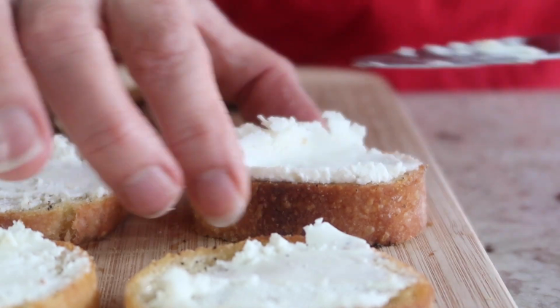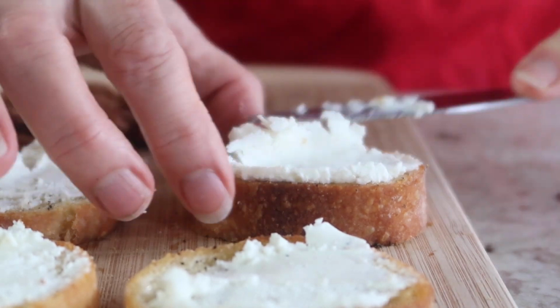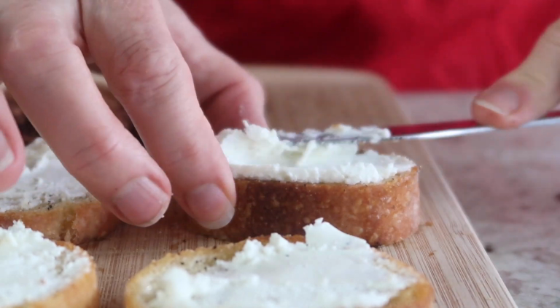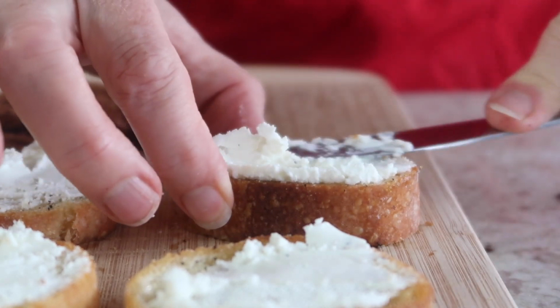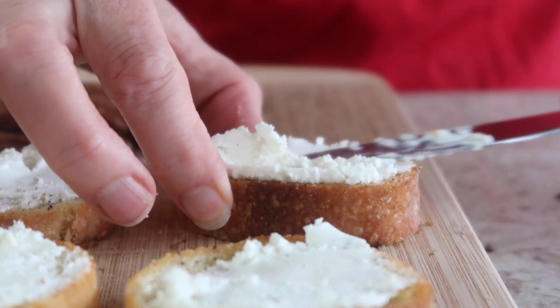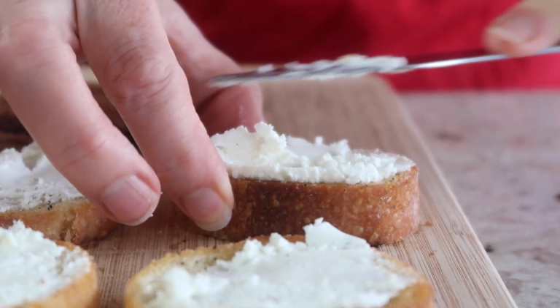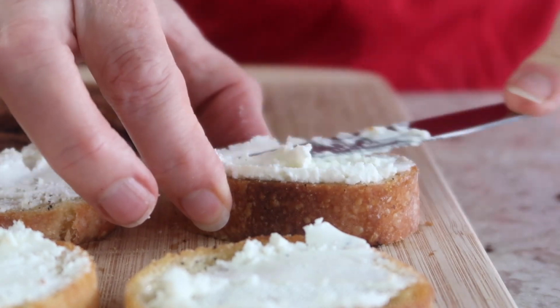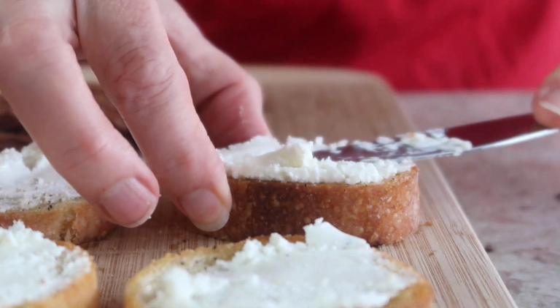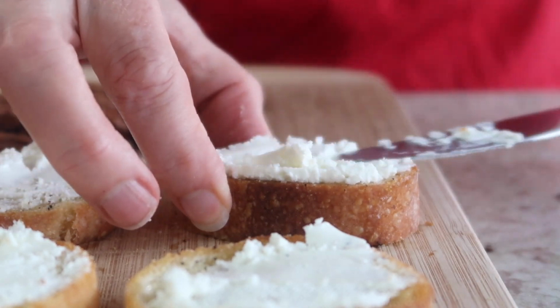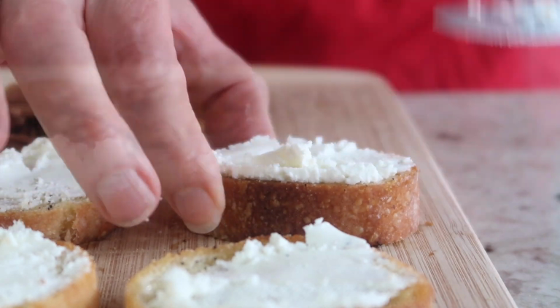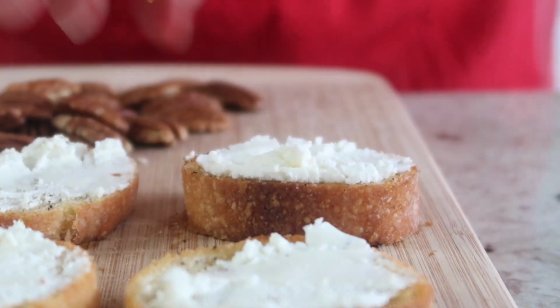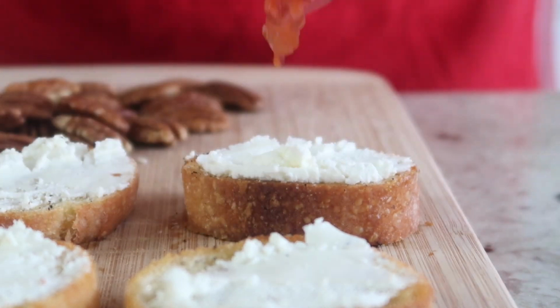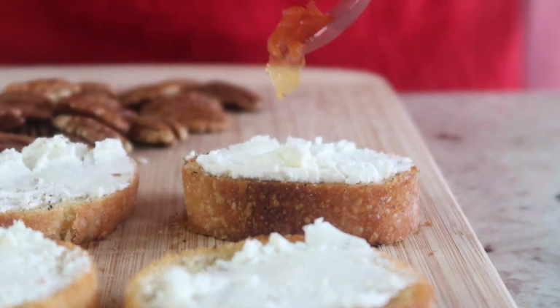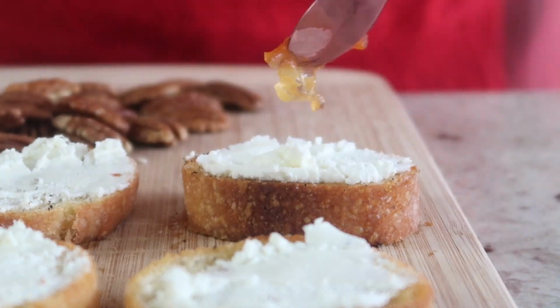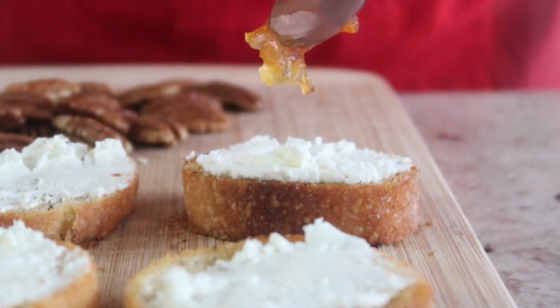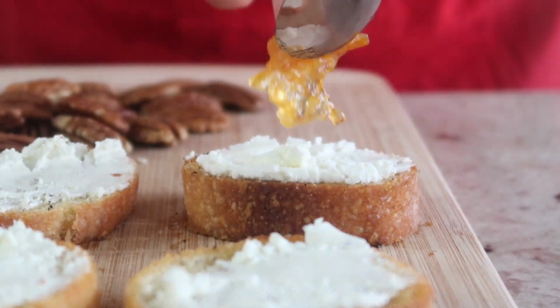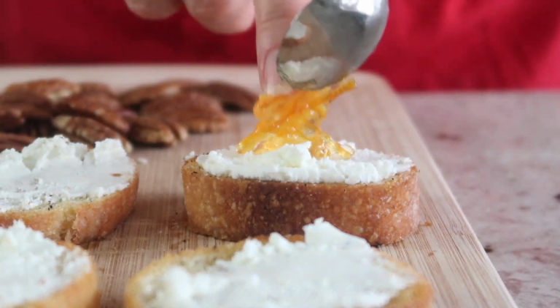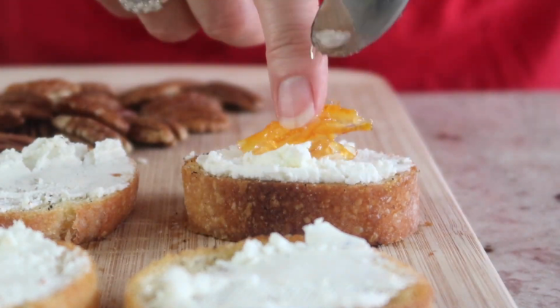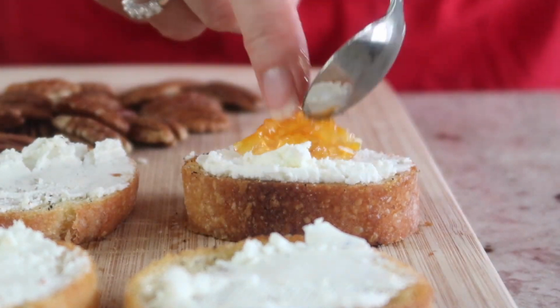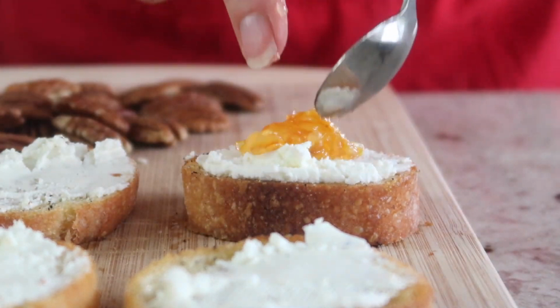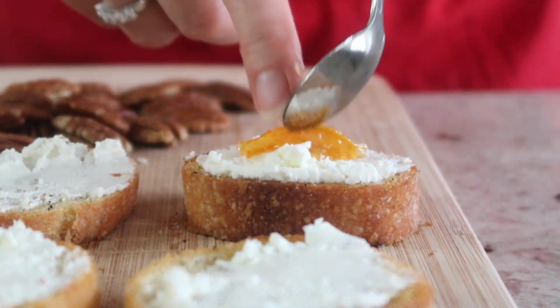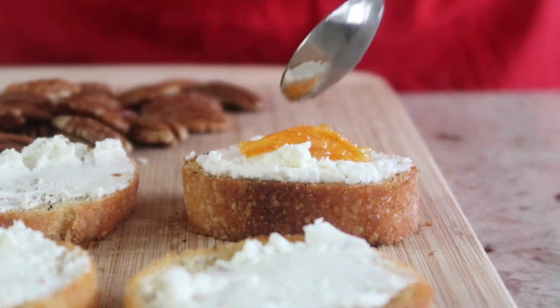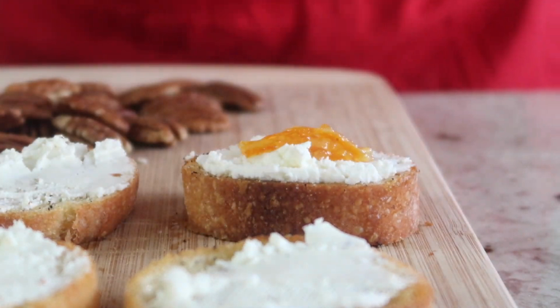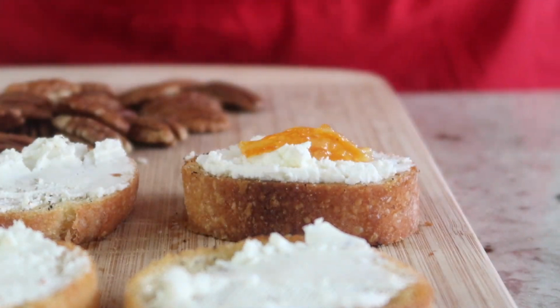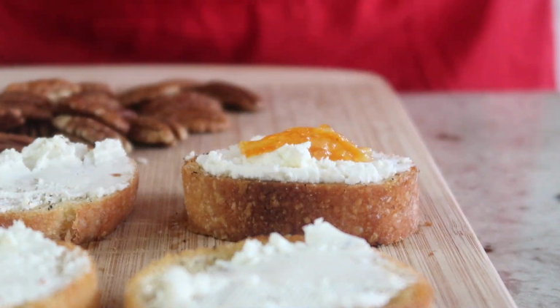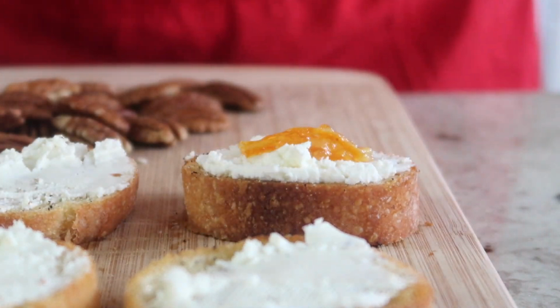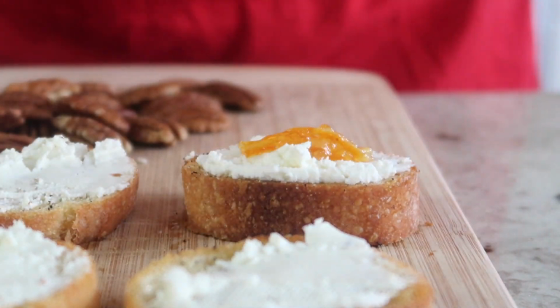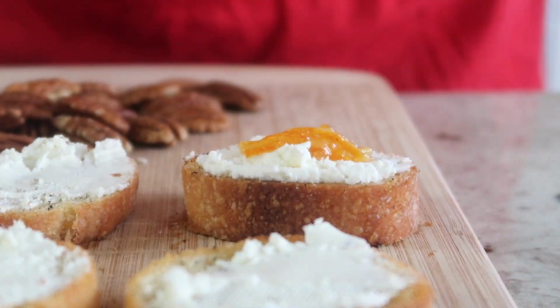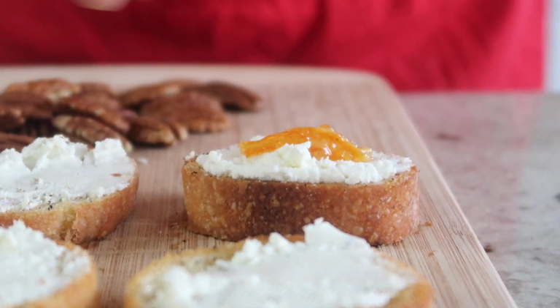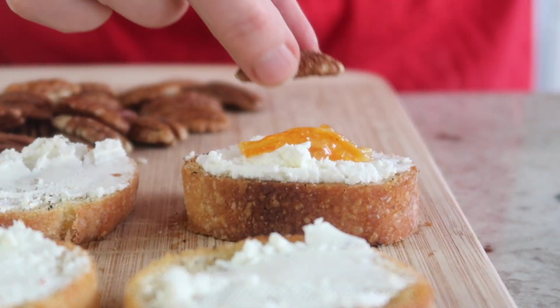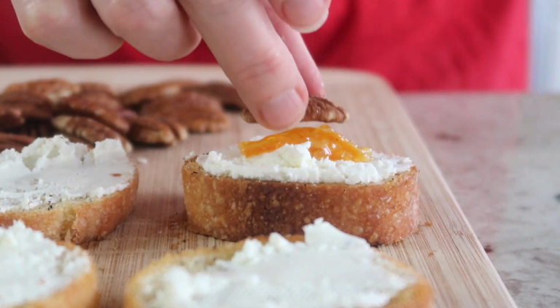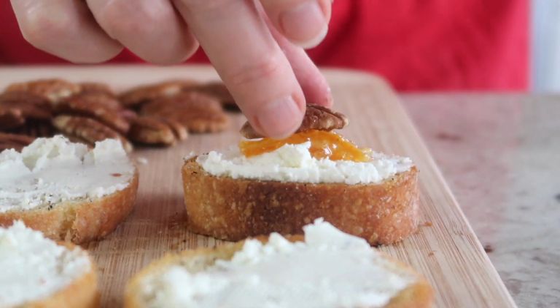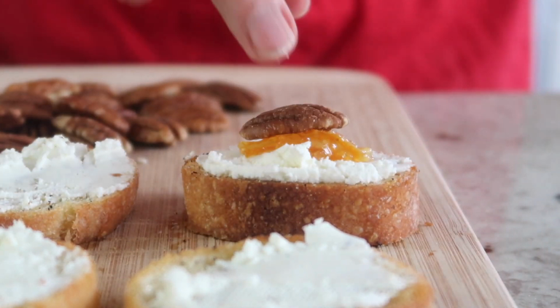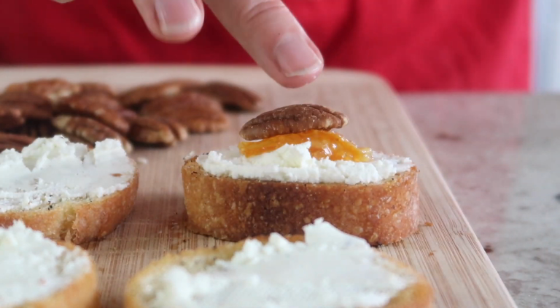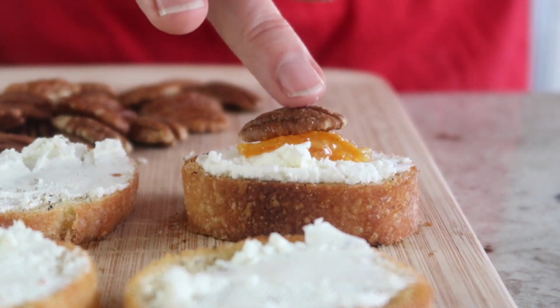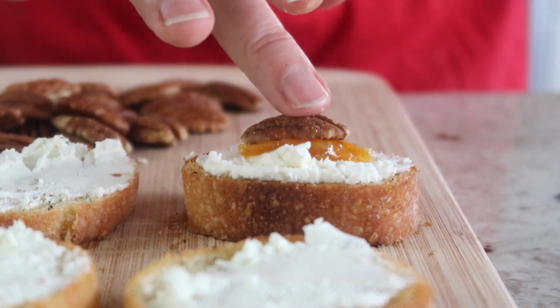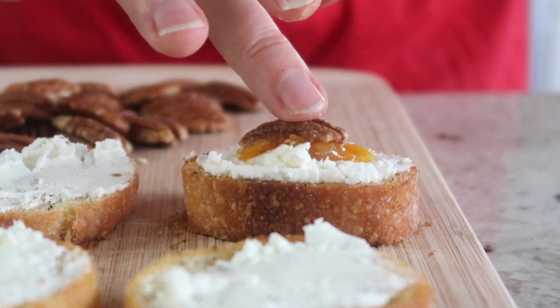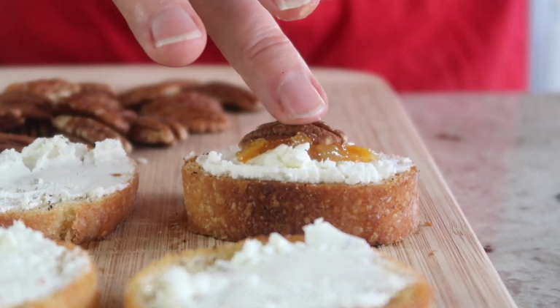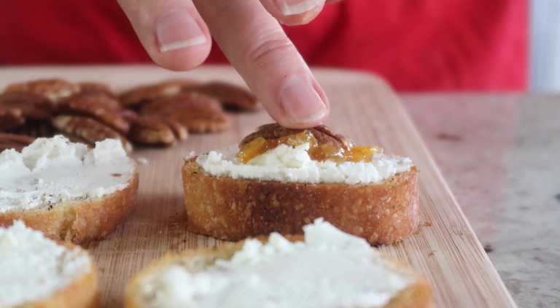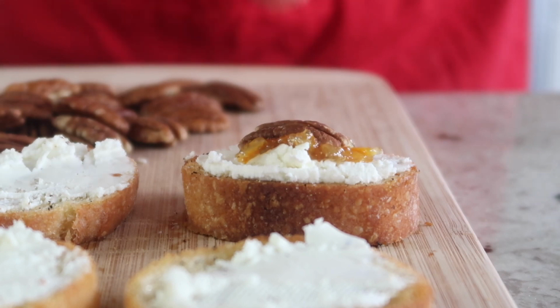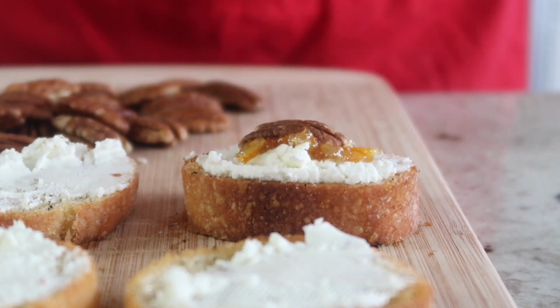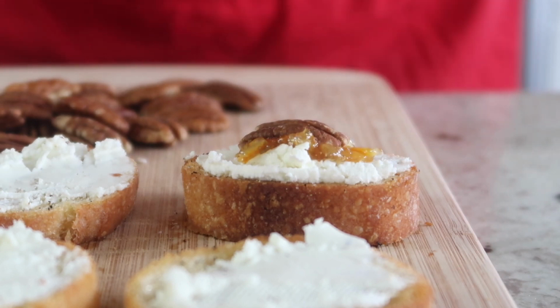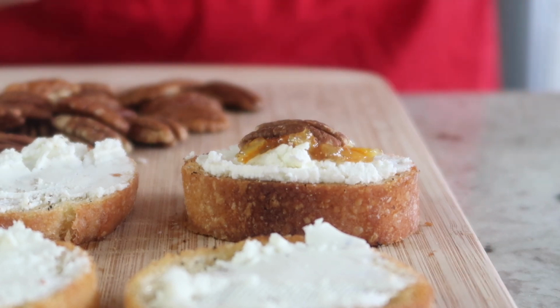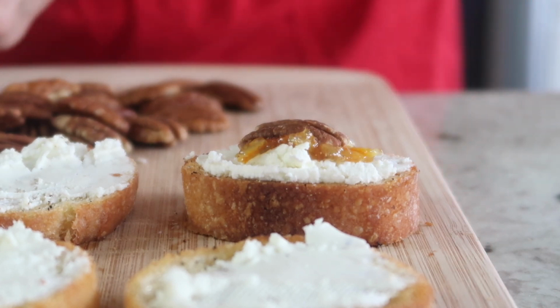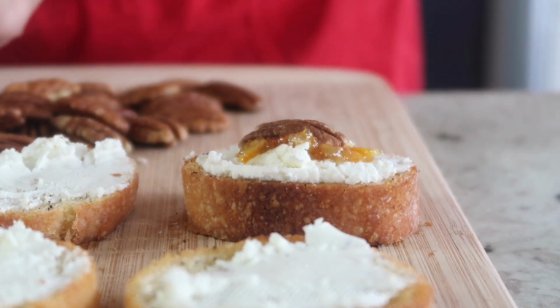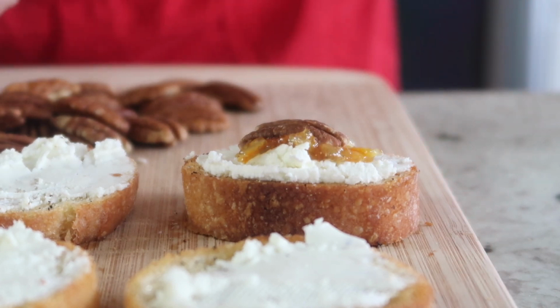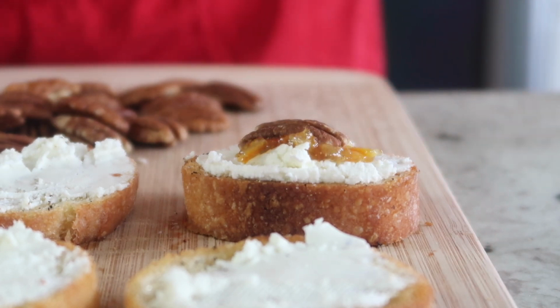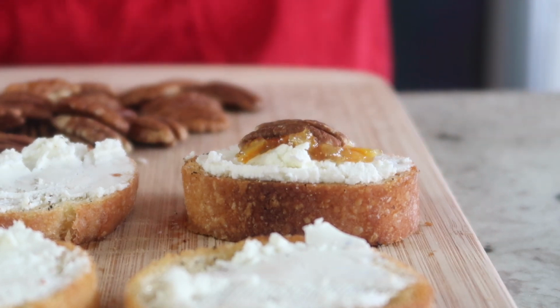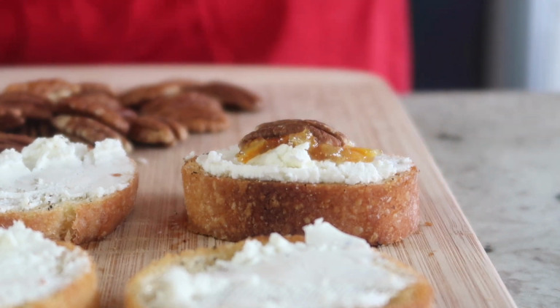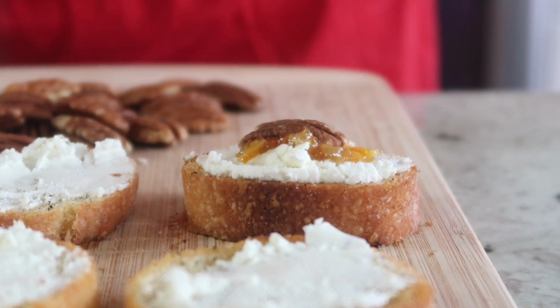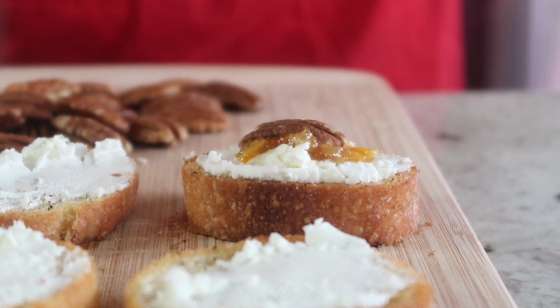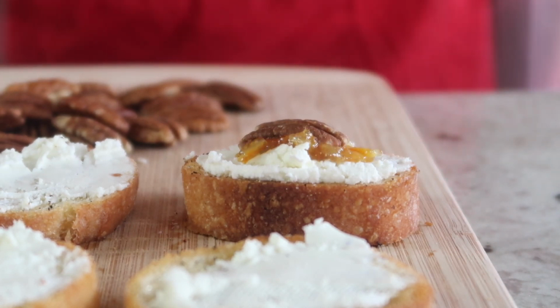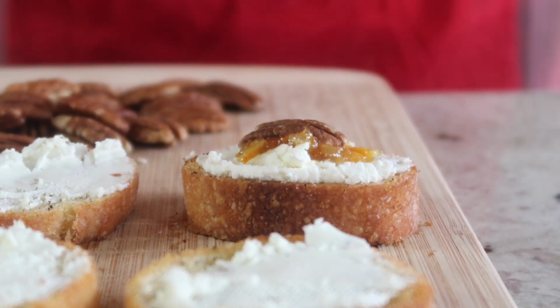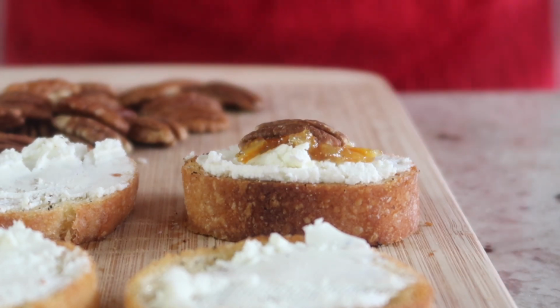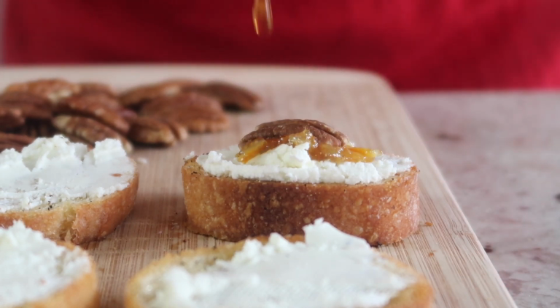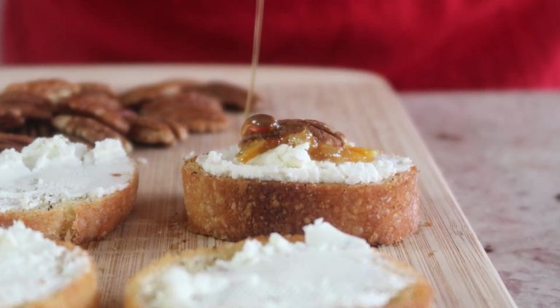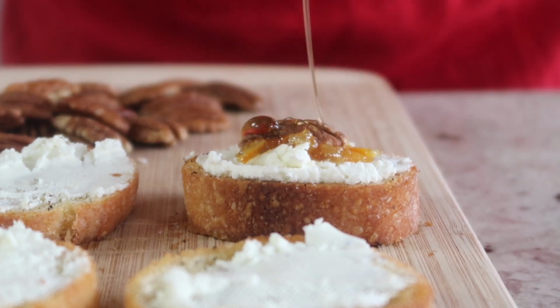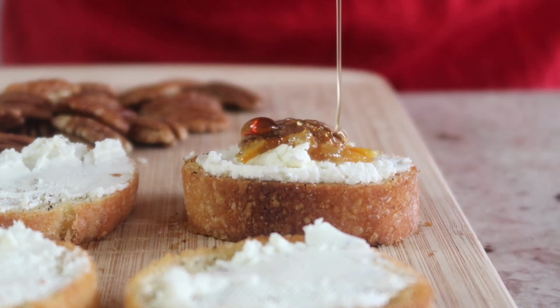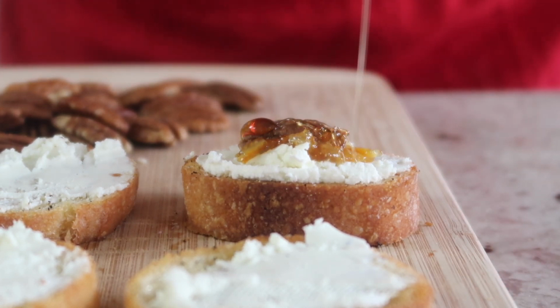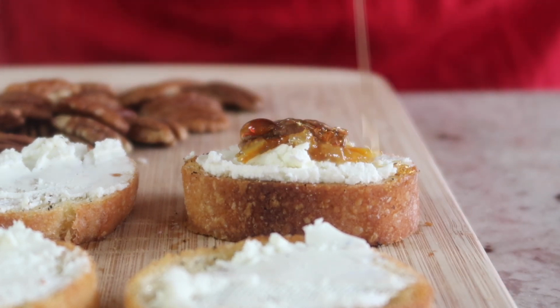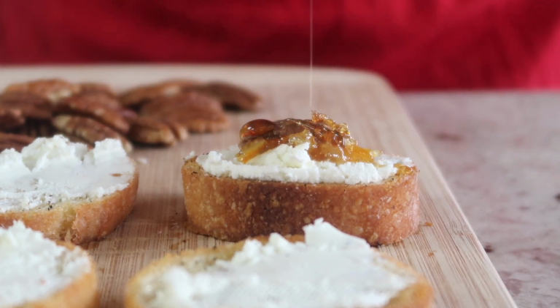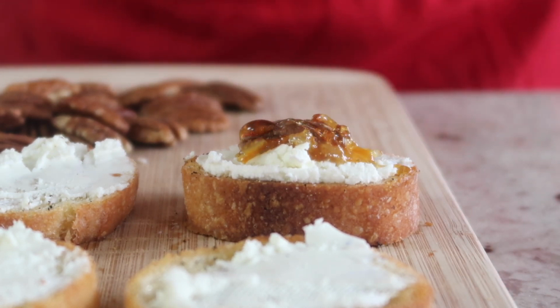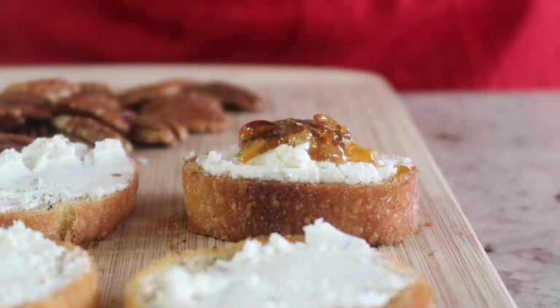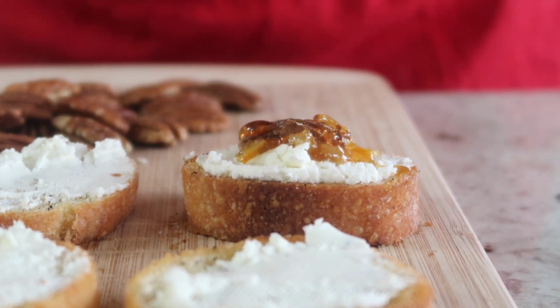Then we're just going to spread some softened goat cheese across the top, a little bit of marmalade, top with a pecan, and a drizzle of honey.